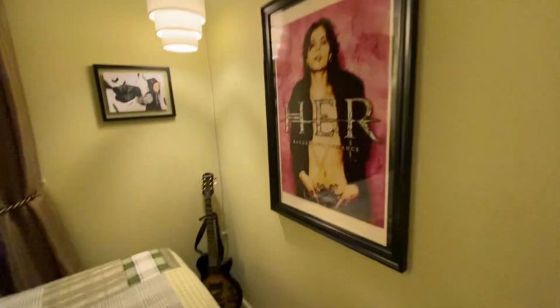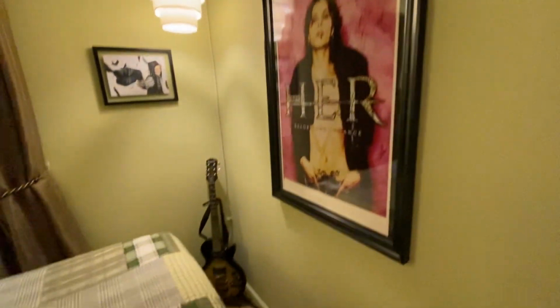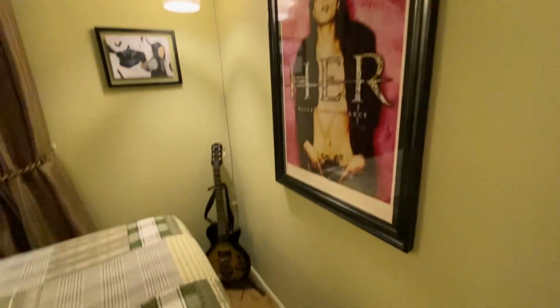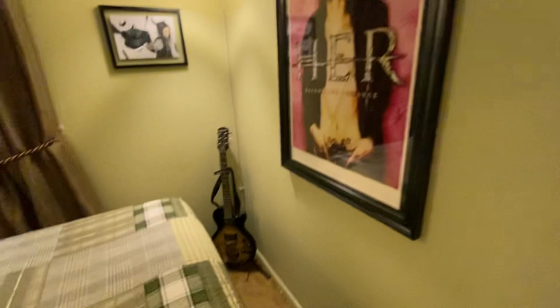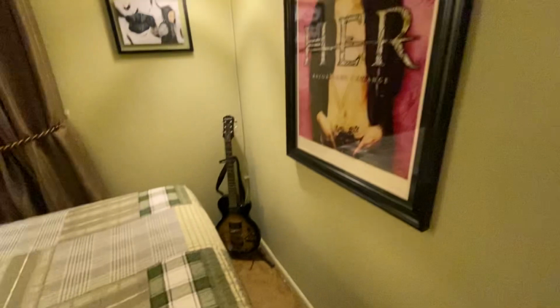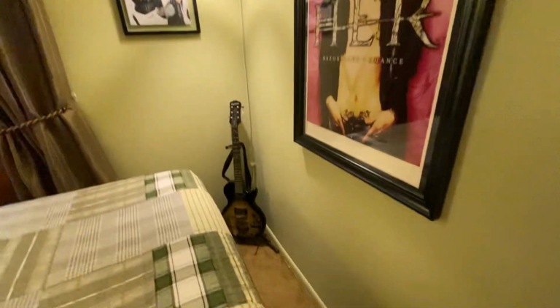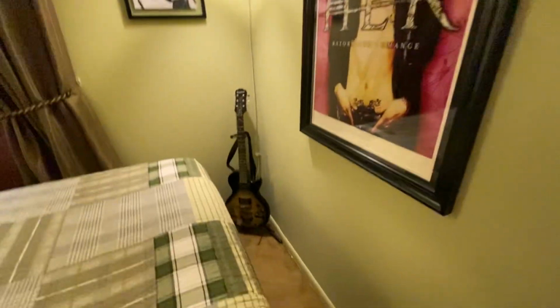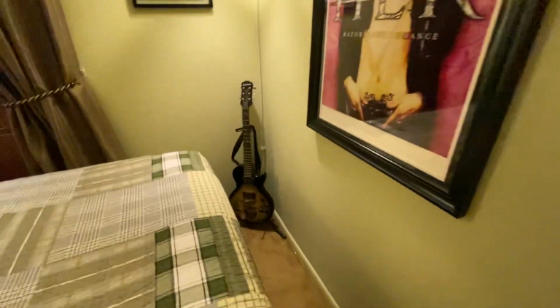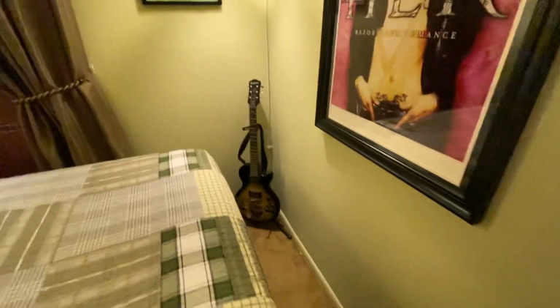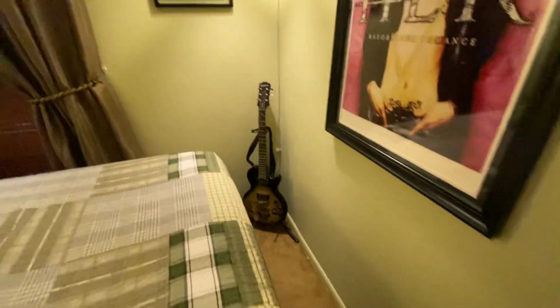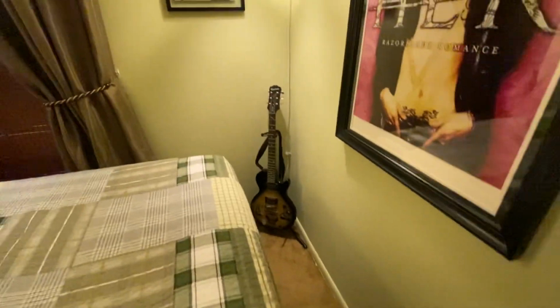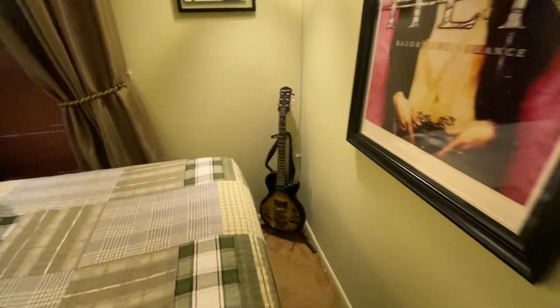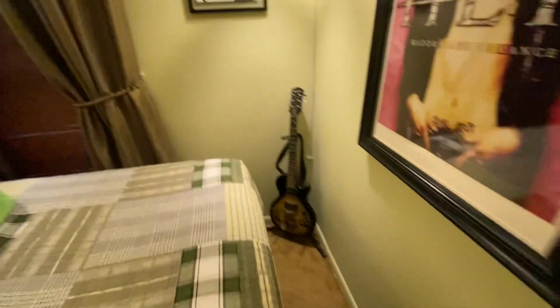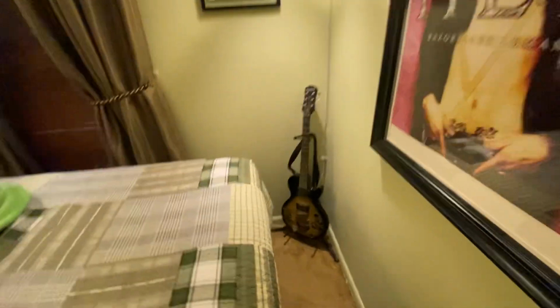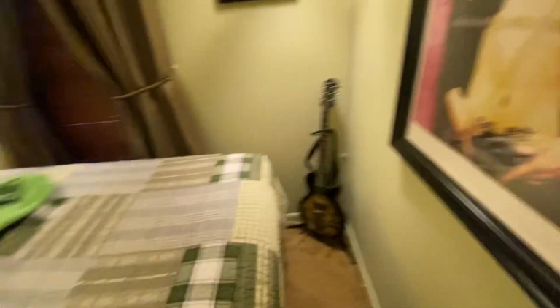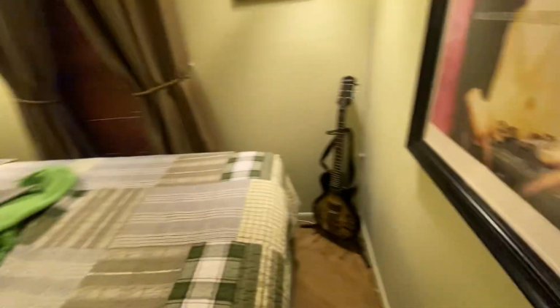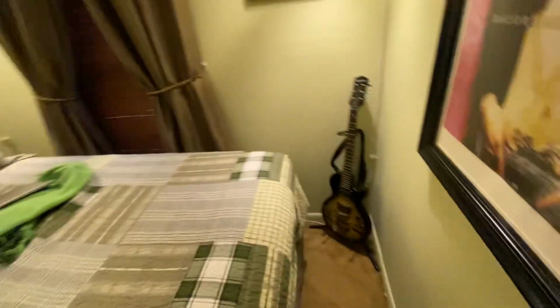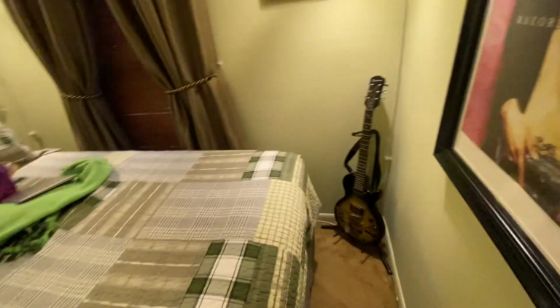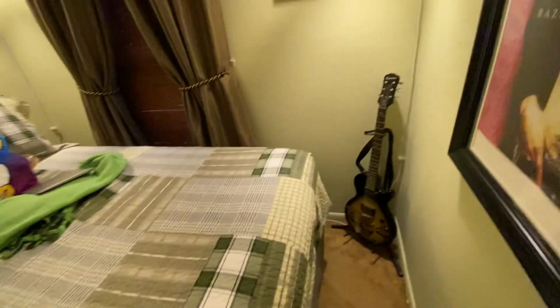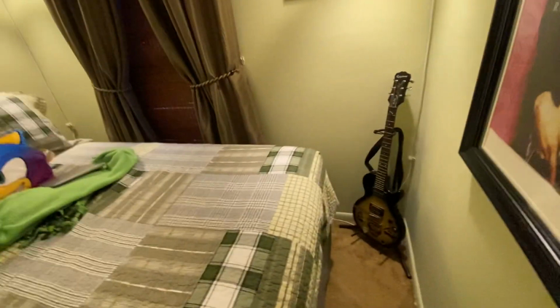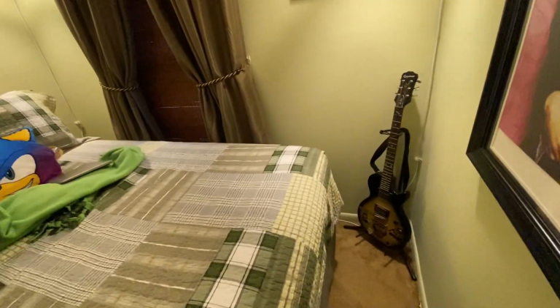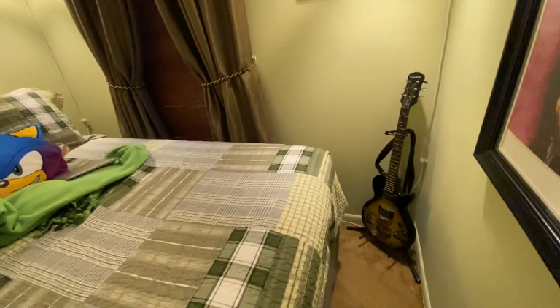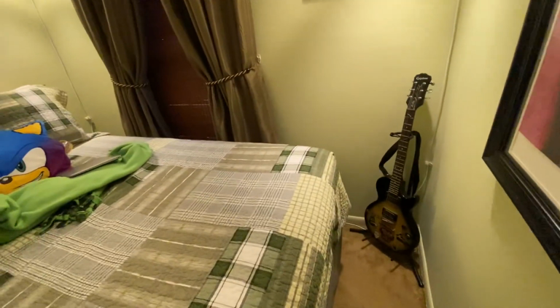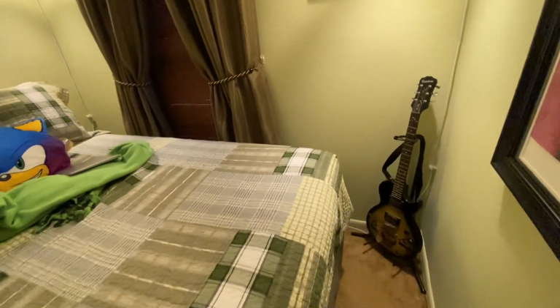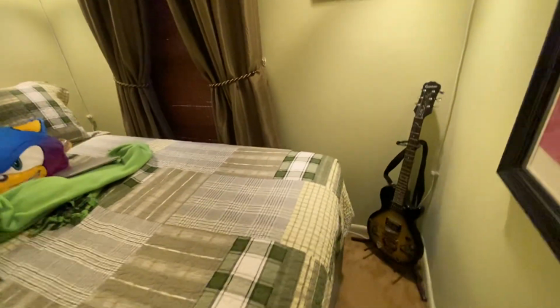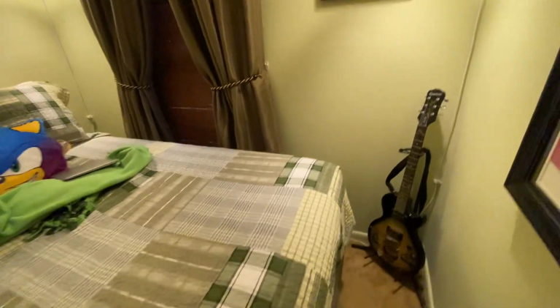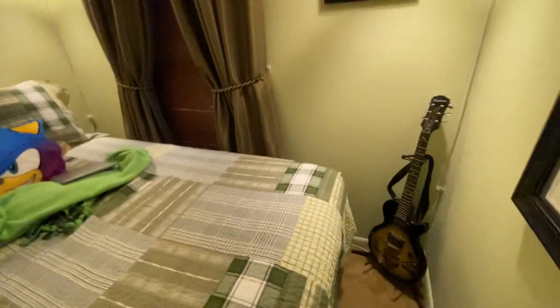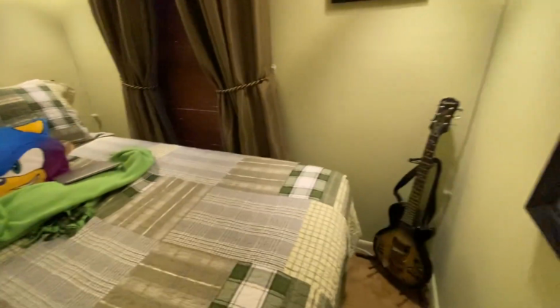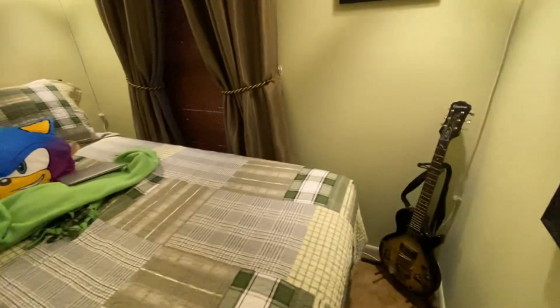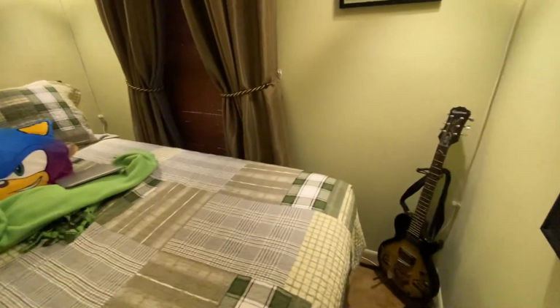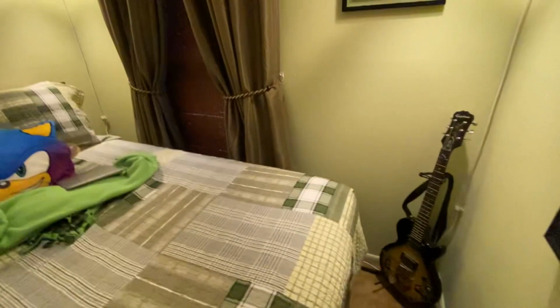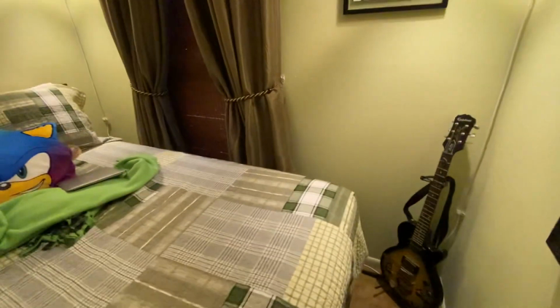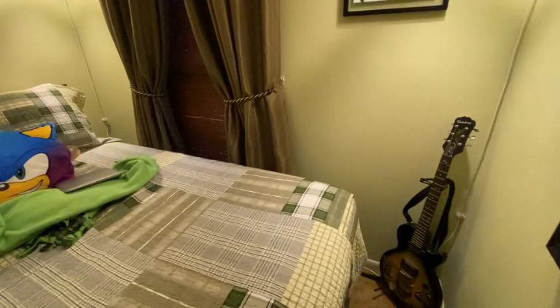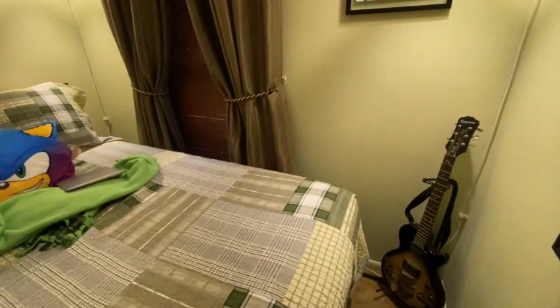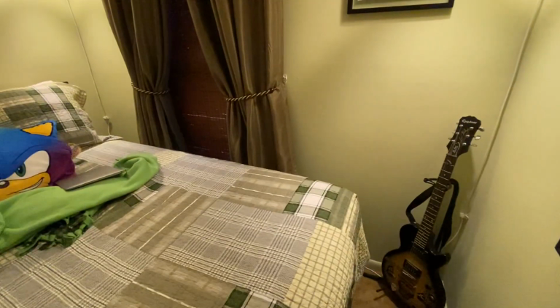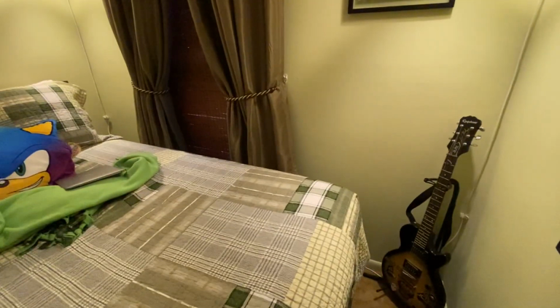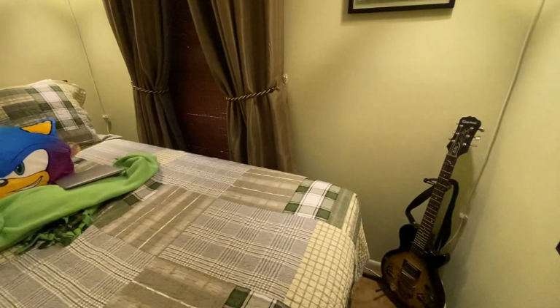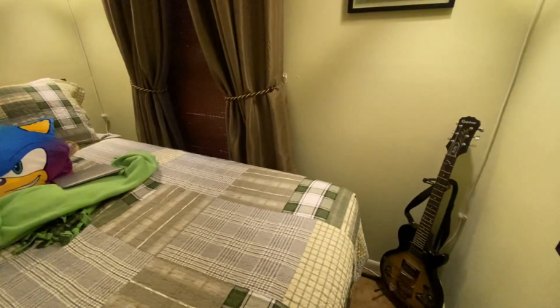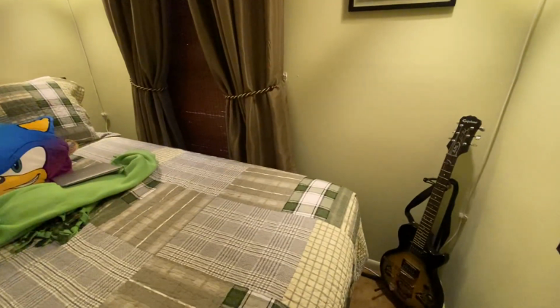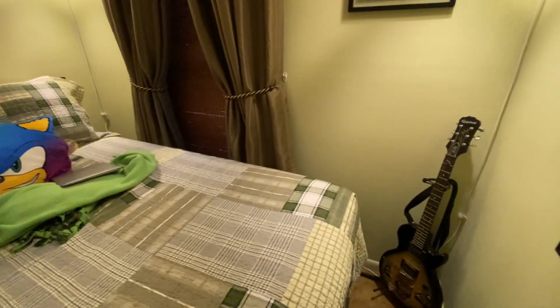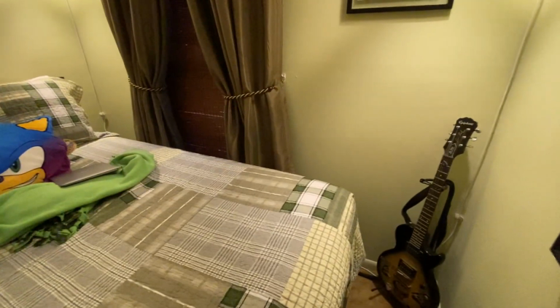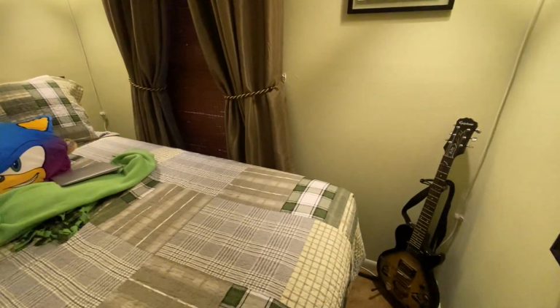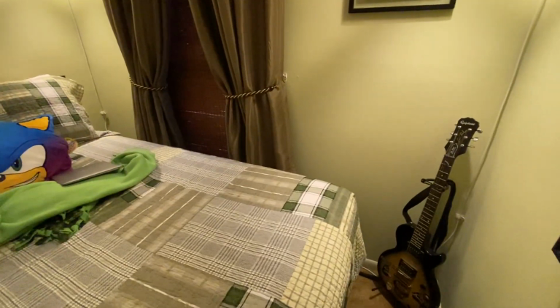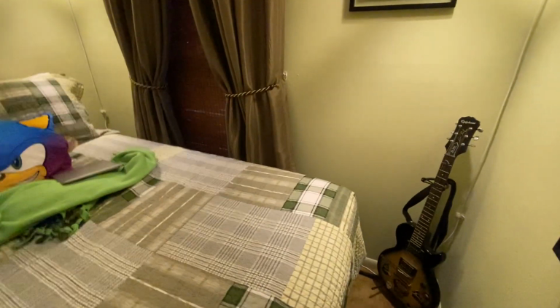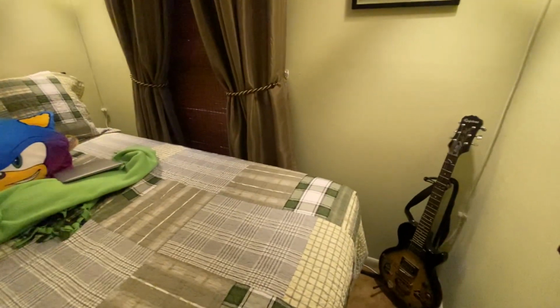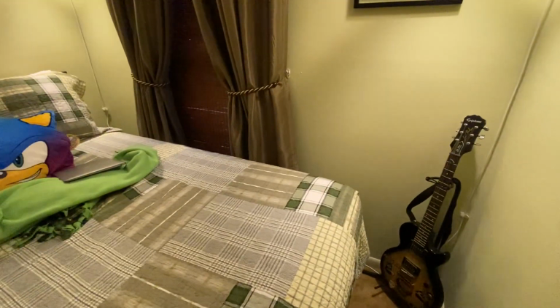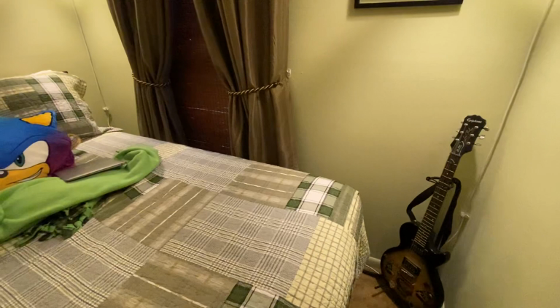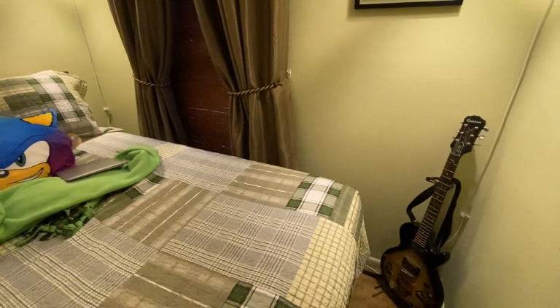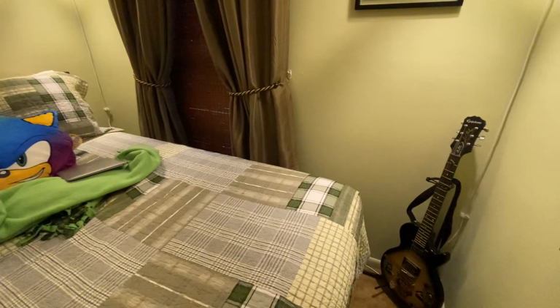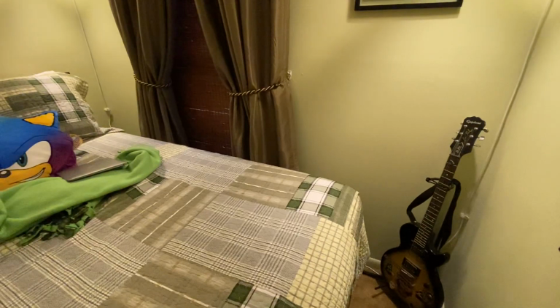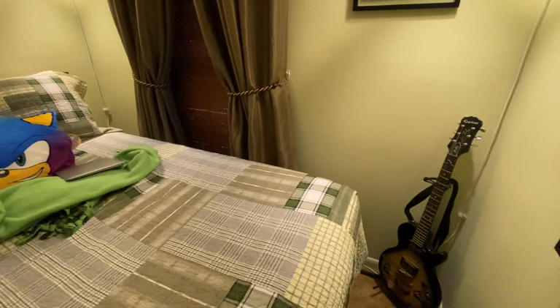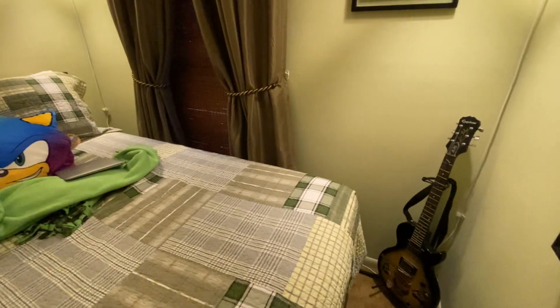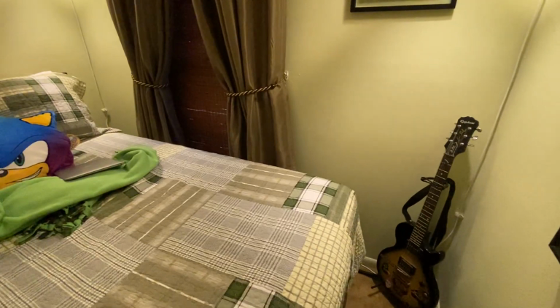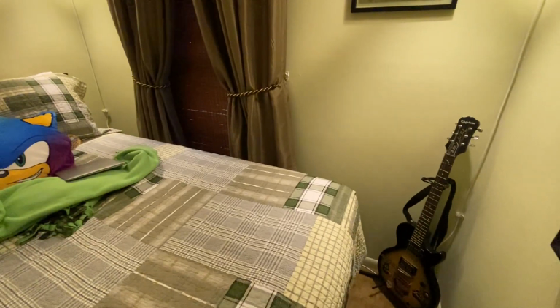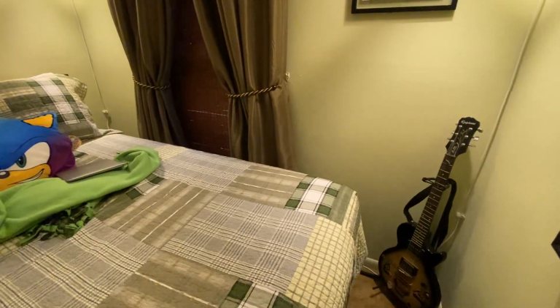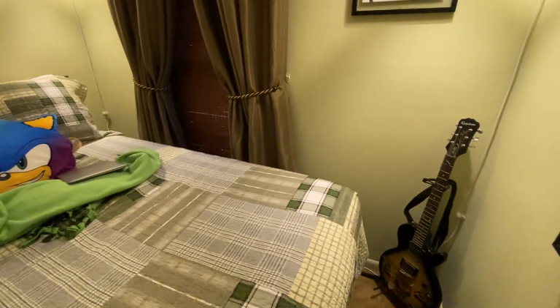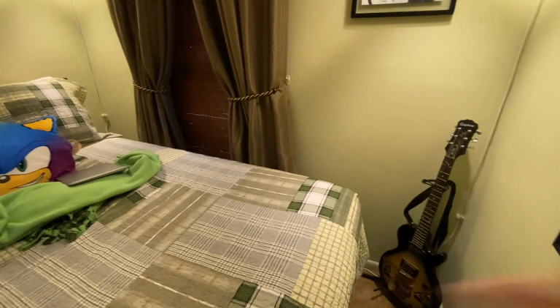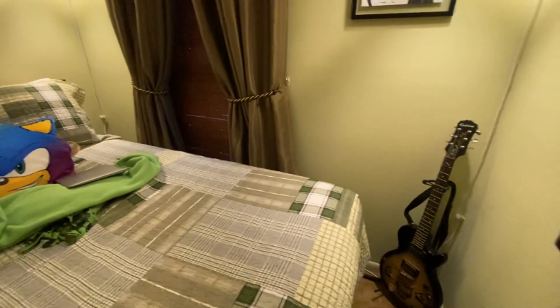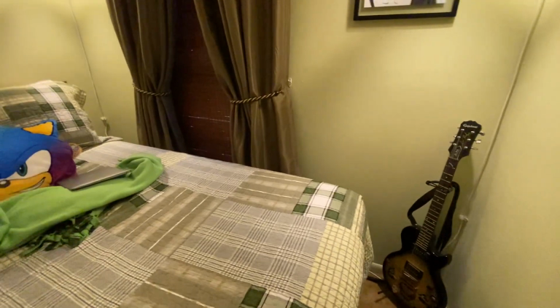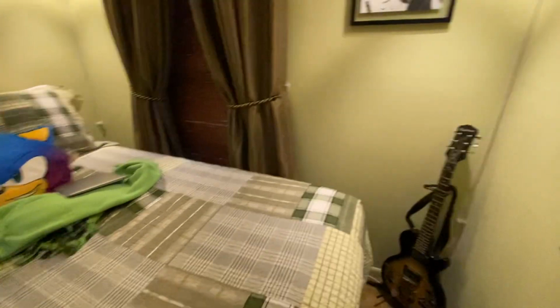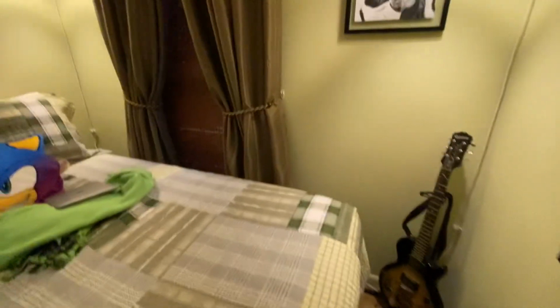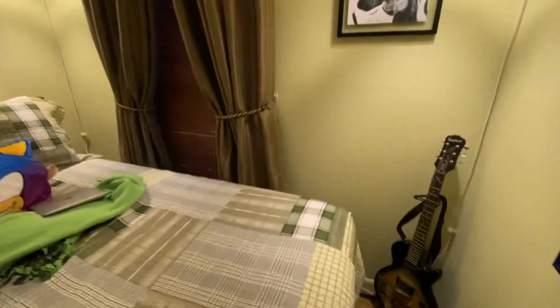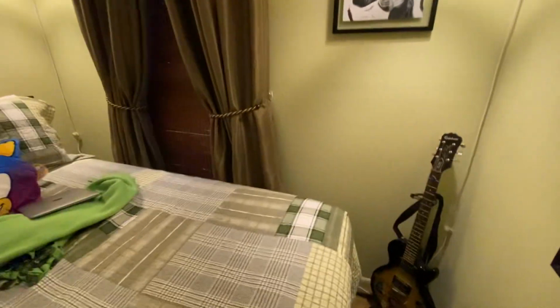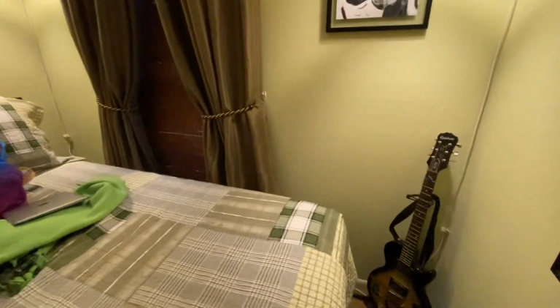Got my guitar right there. My keyboard — or my piano. It's under my bed.